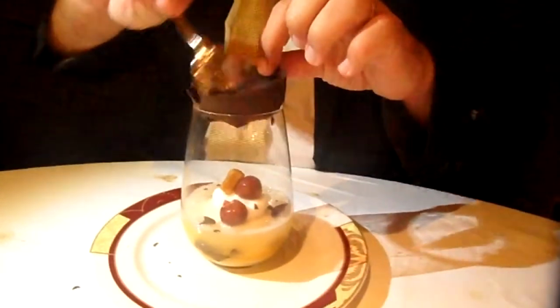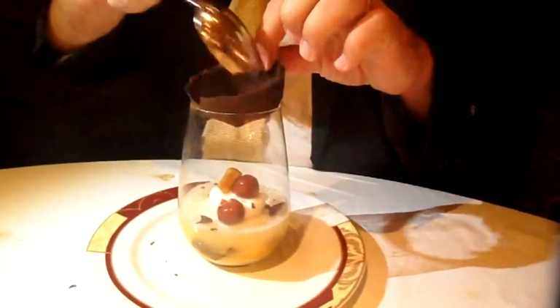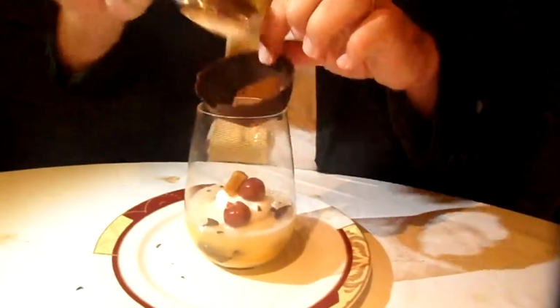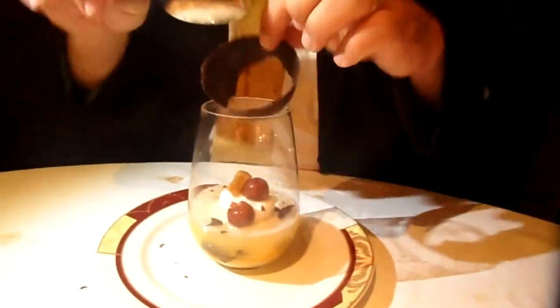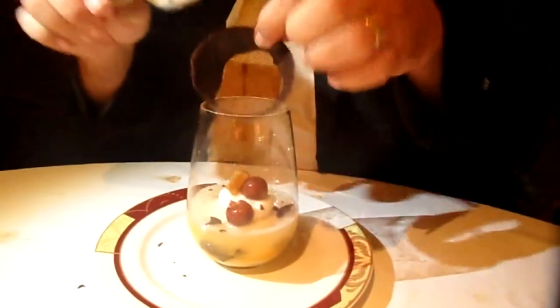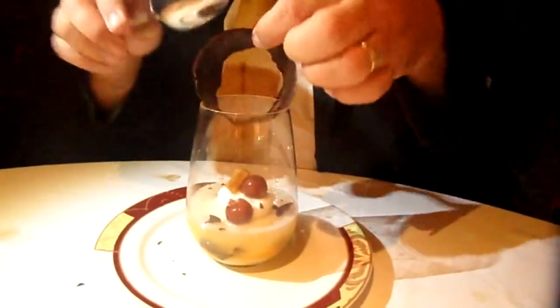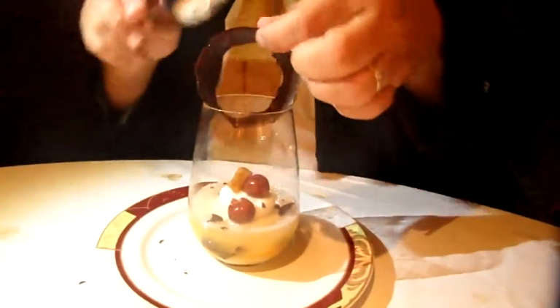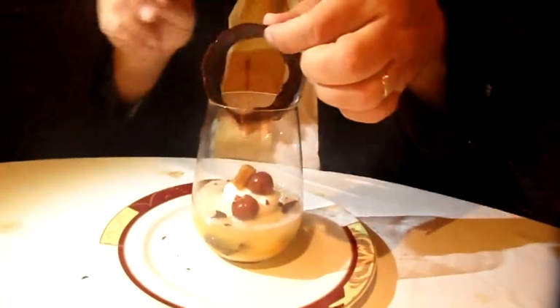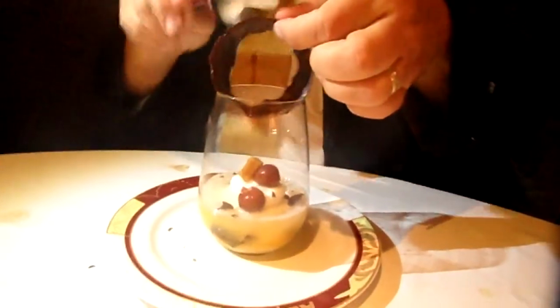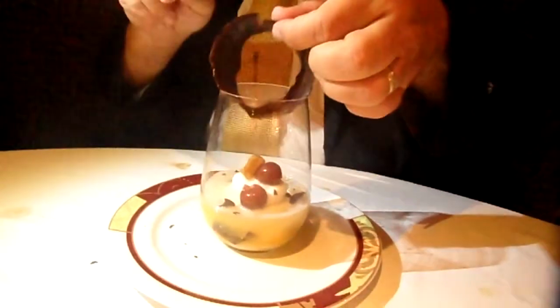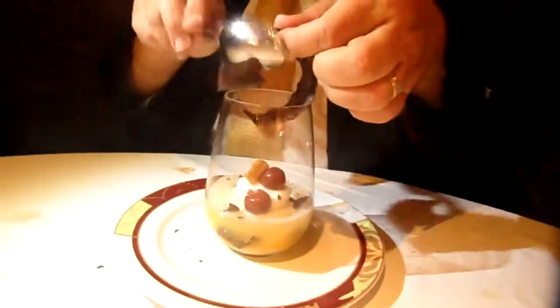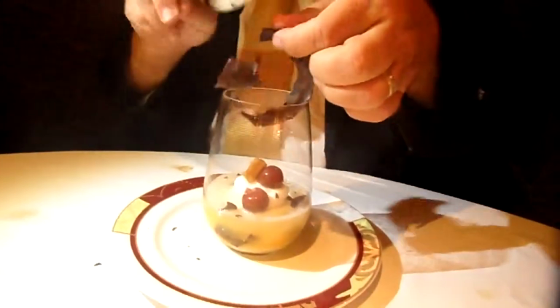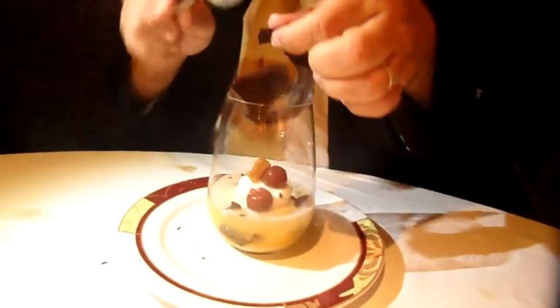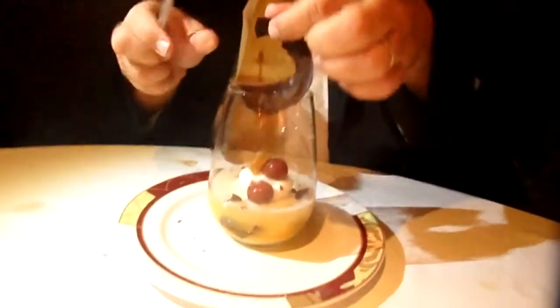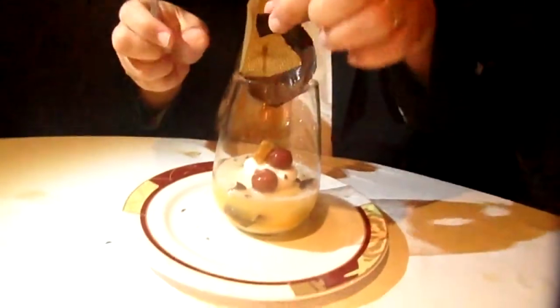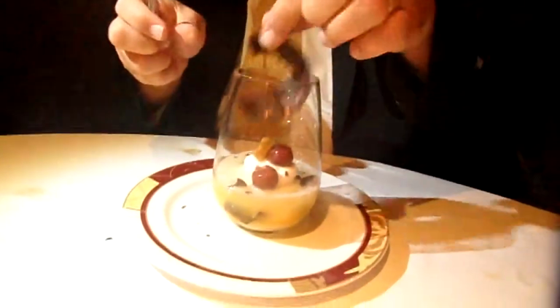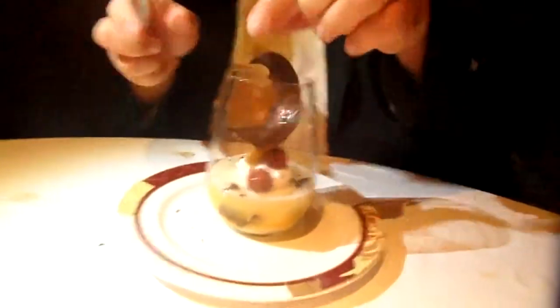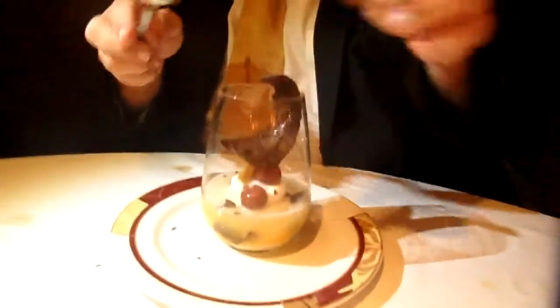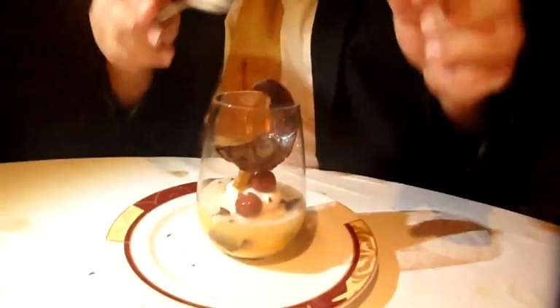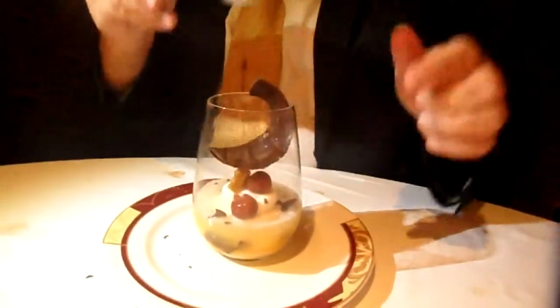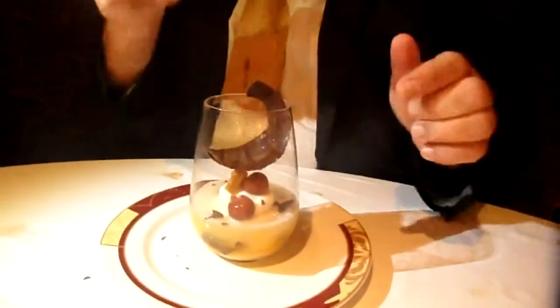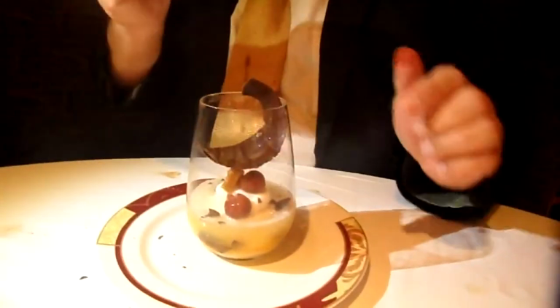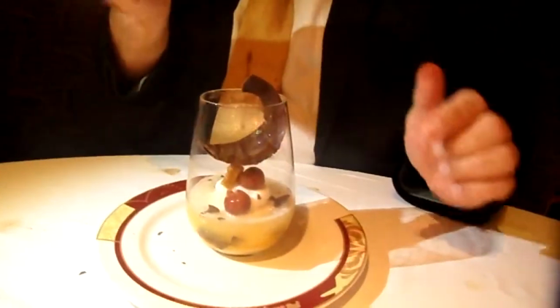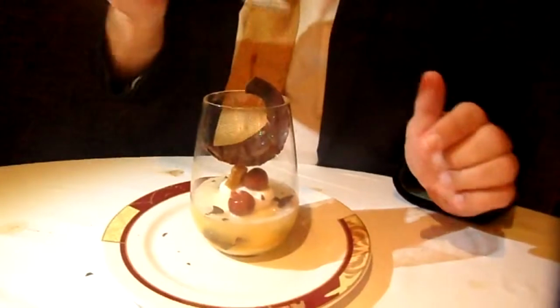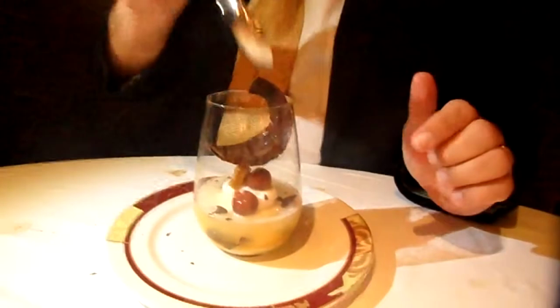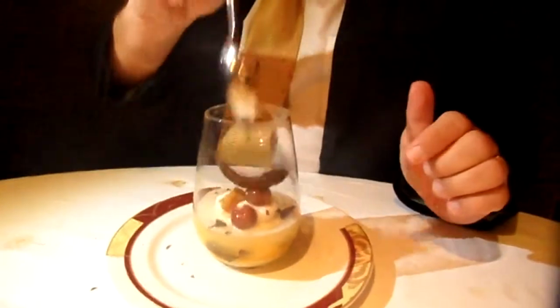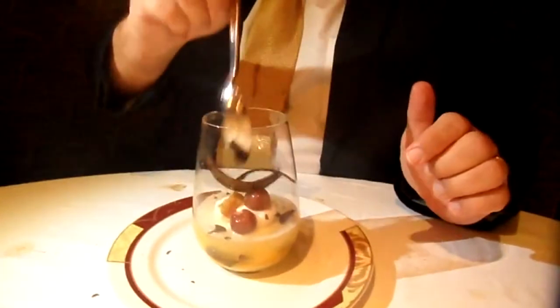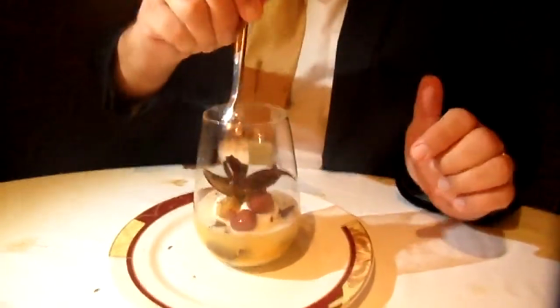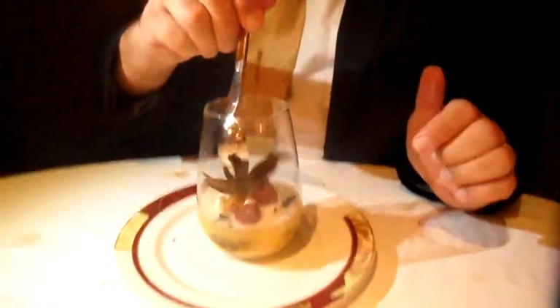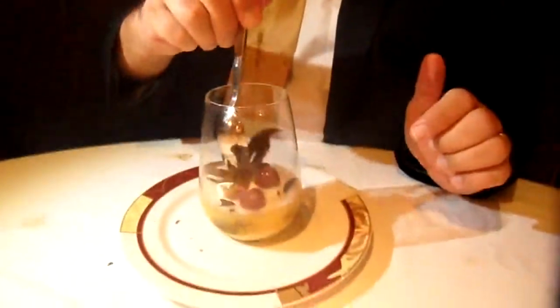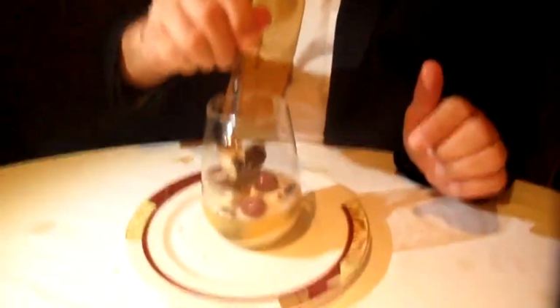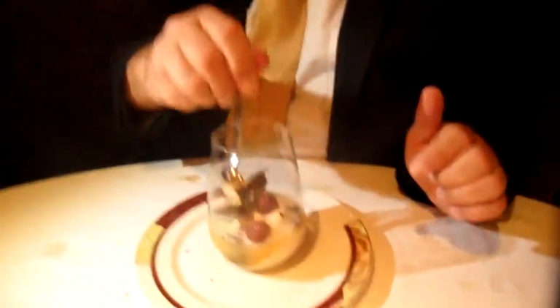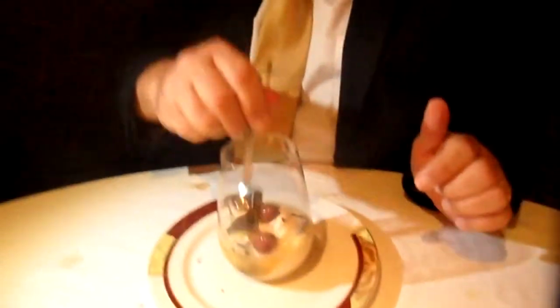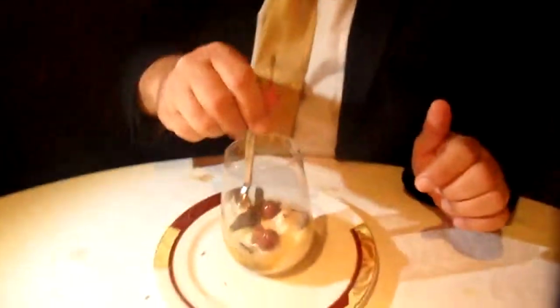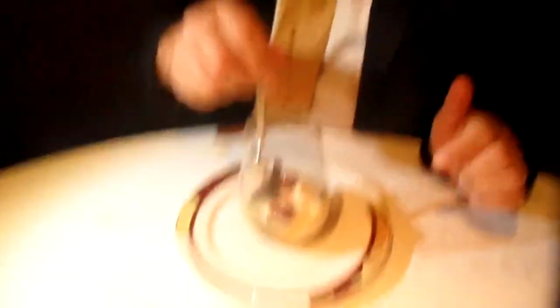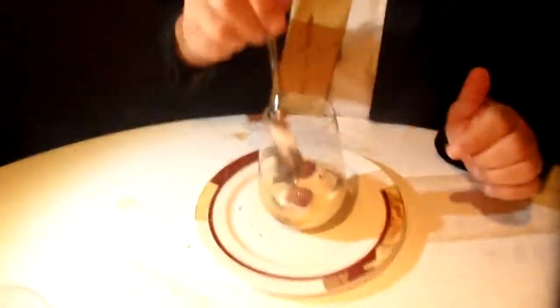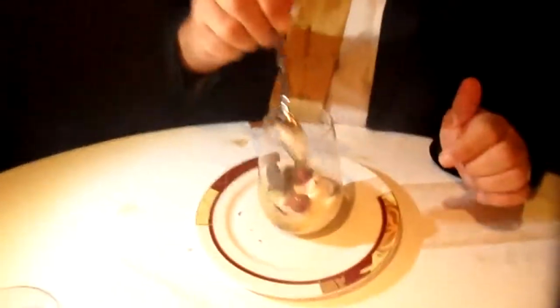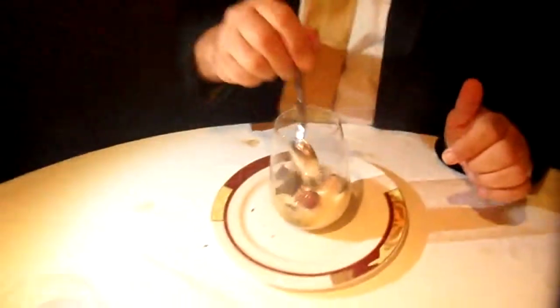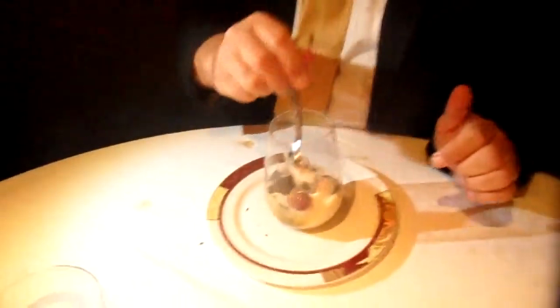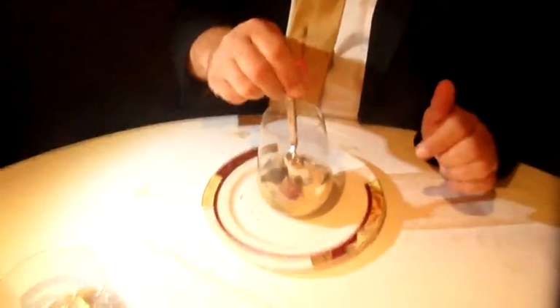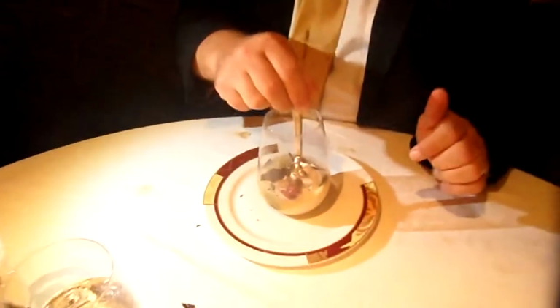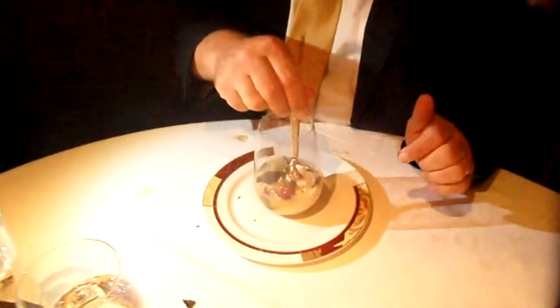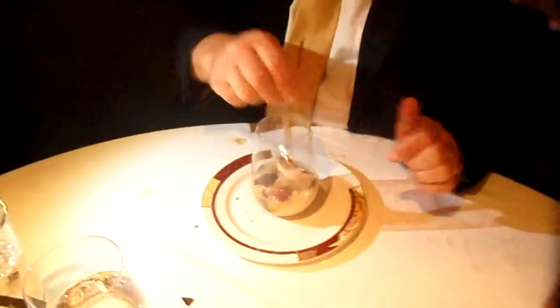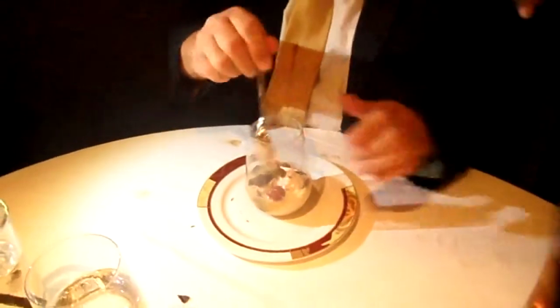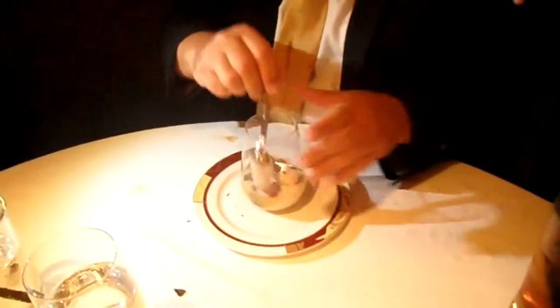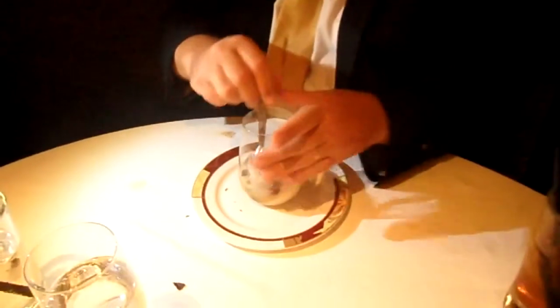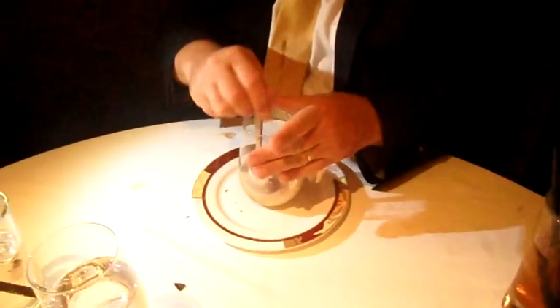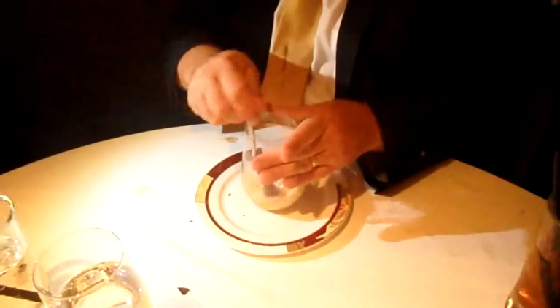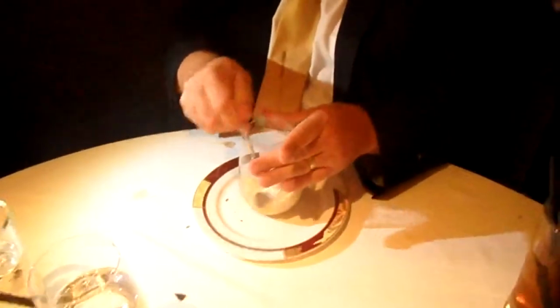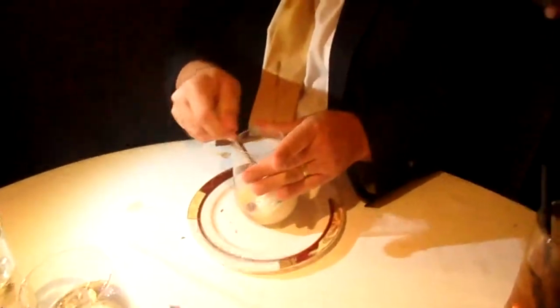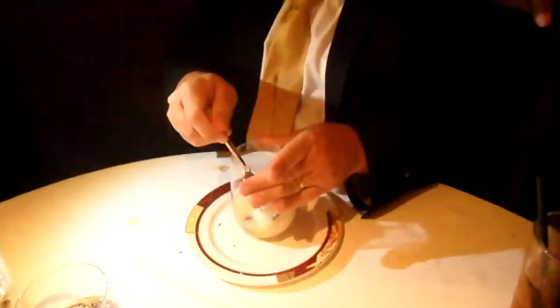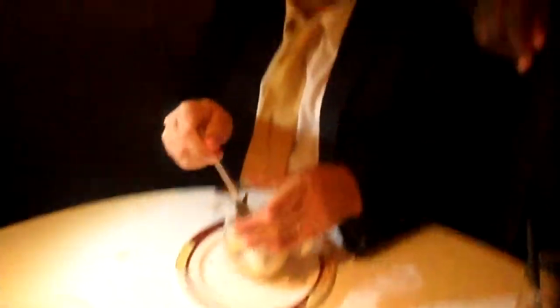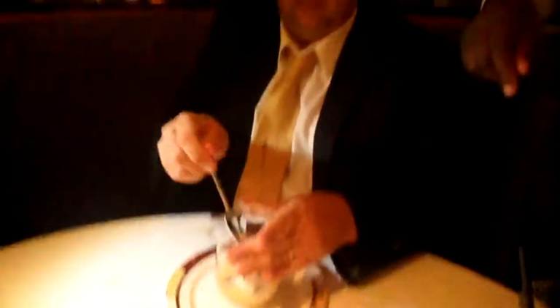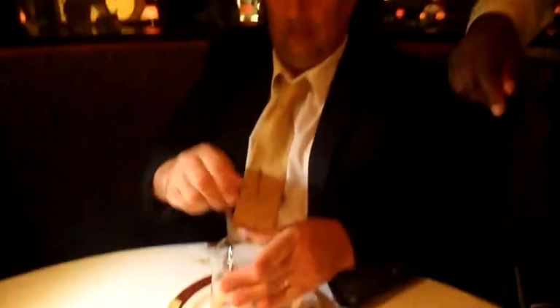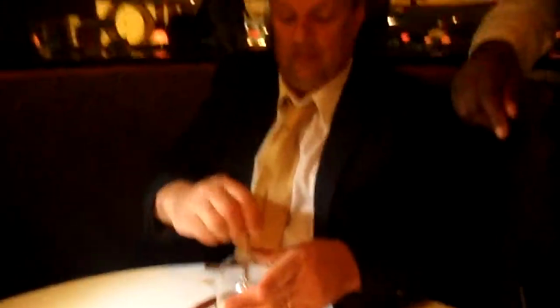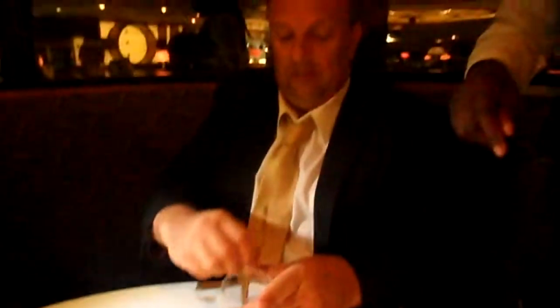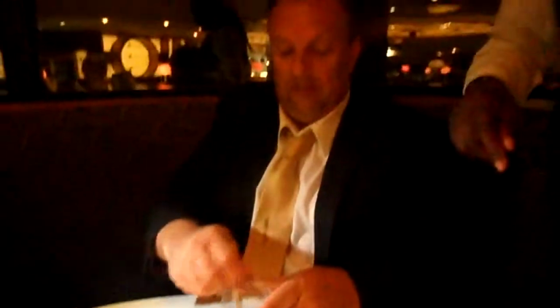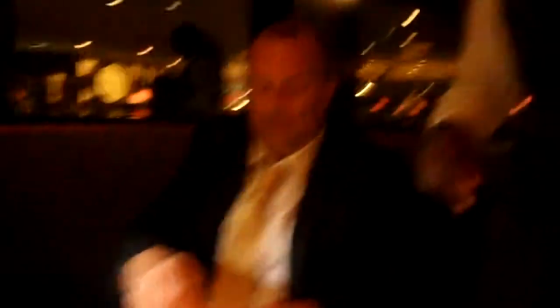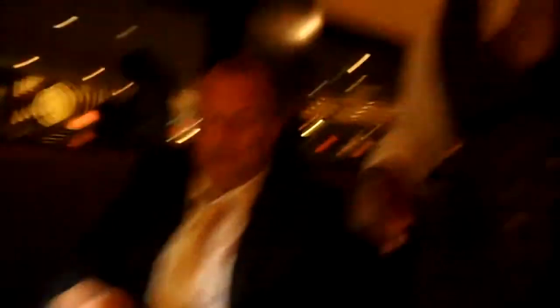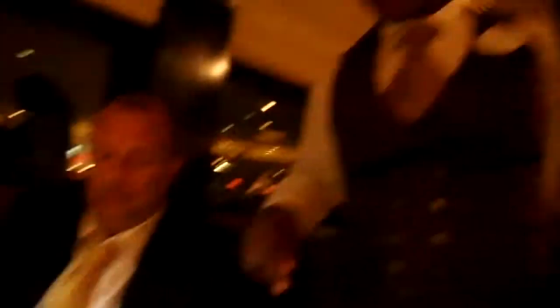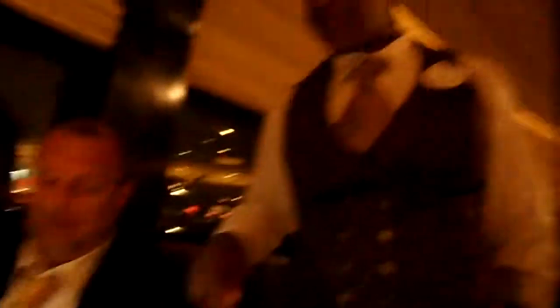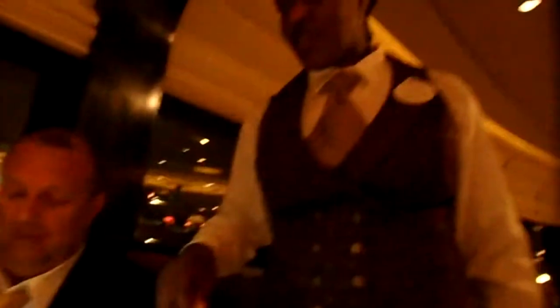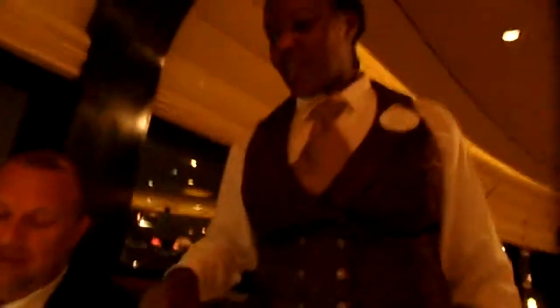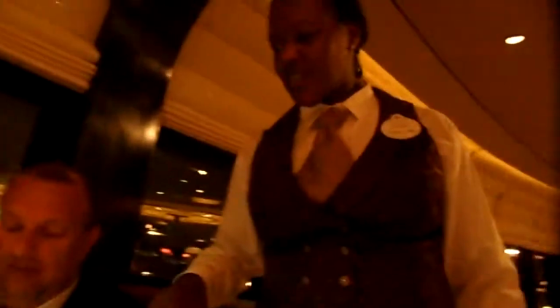Not the glass, not the chocolate — you're going to eat the glass. Mix it up, mix it all up together. Oh wow, mix it all up together.